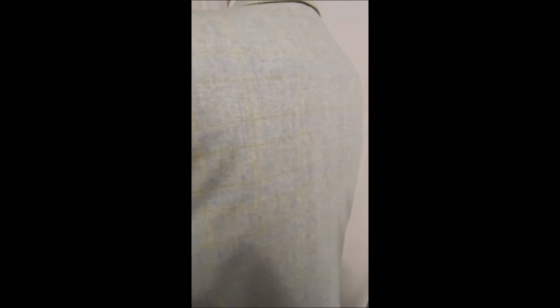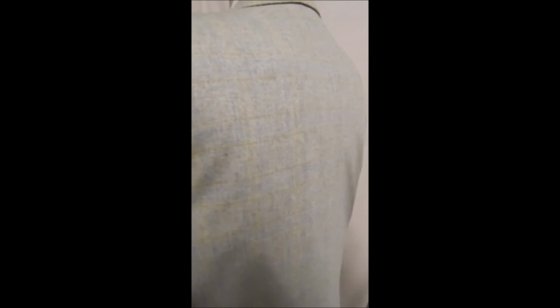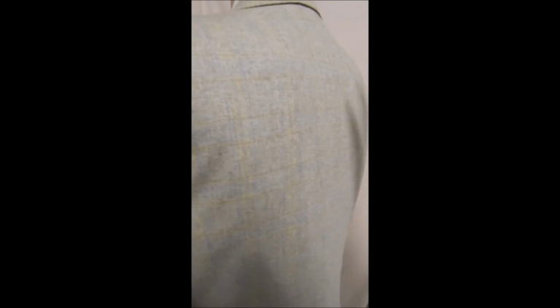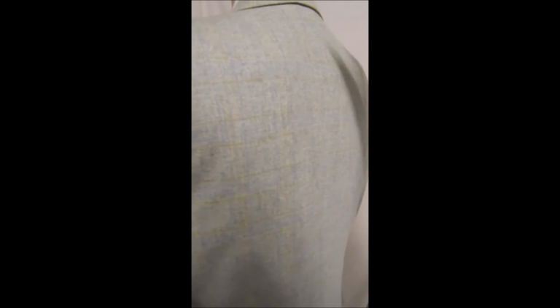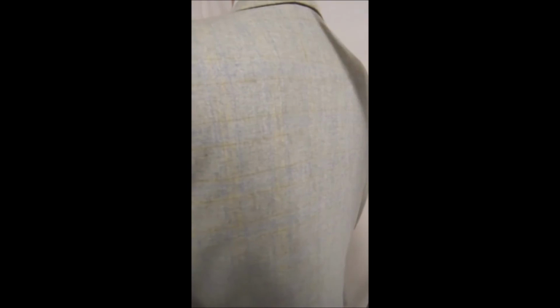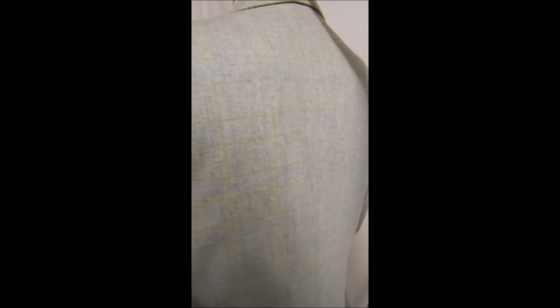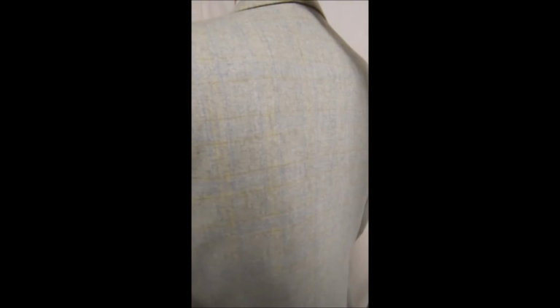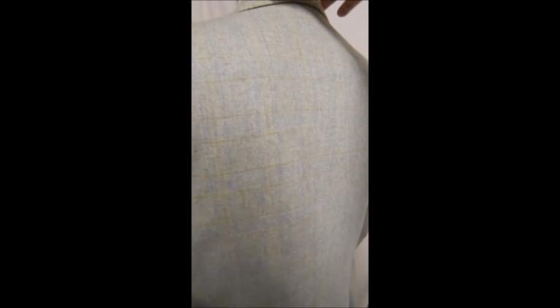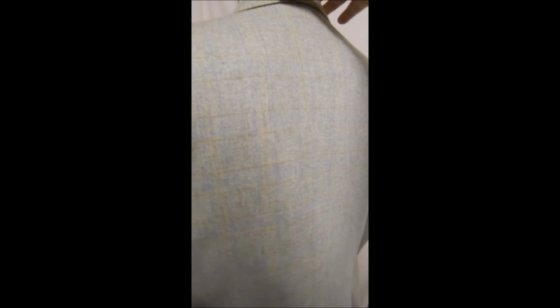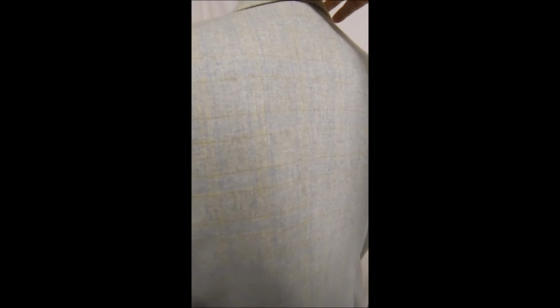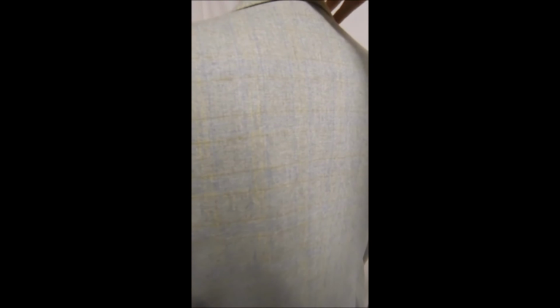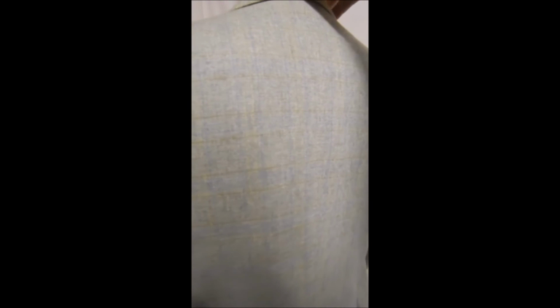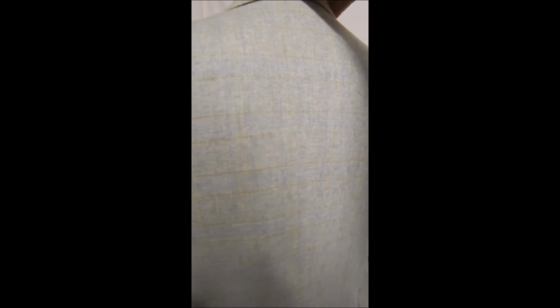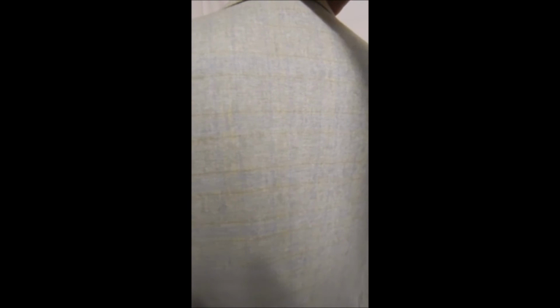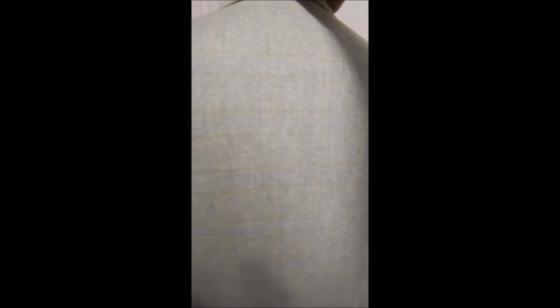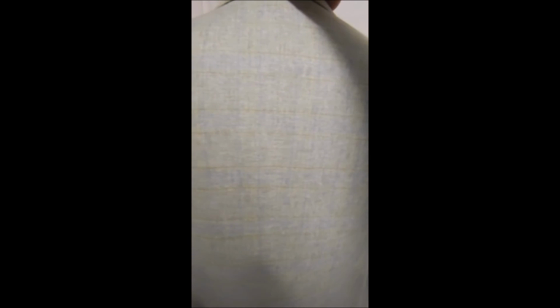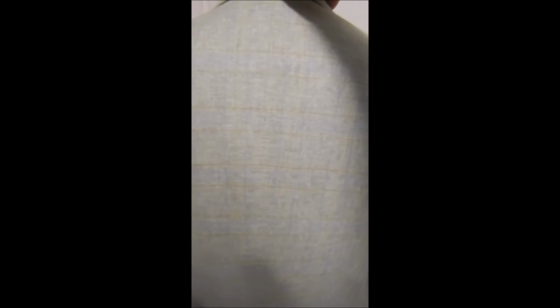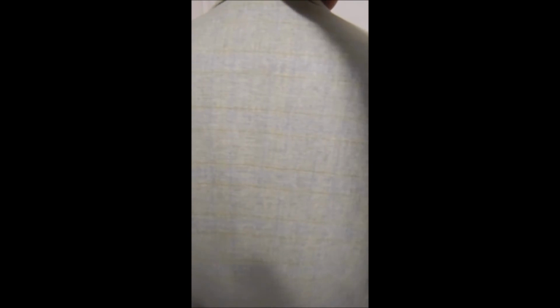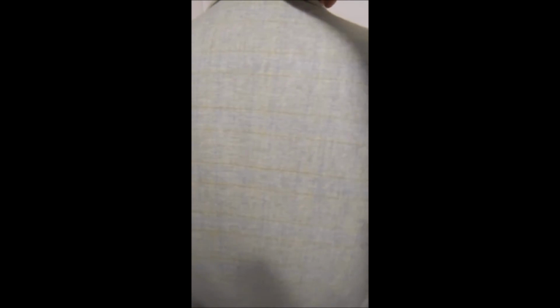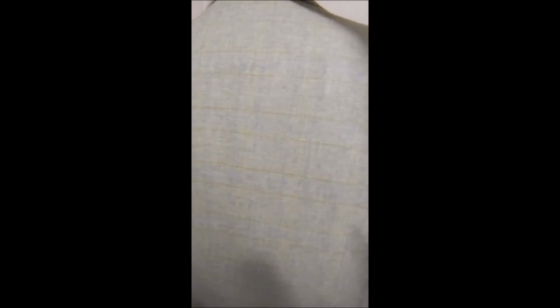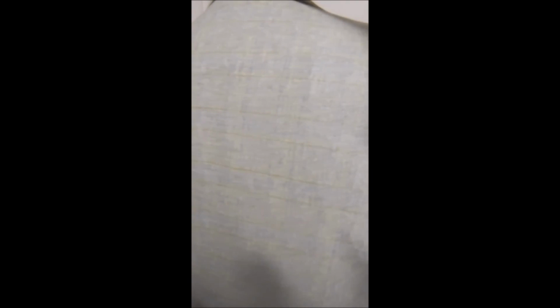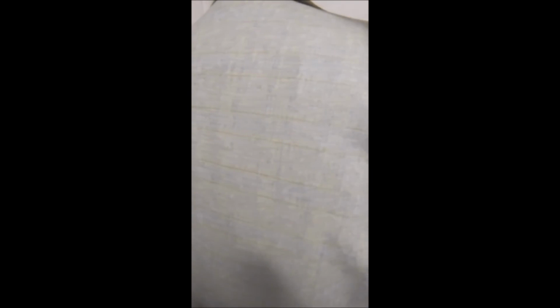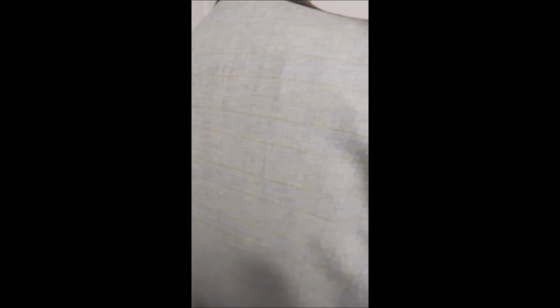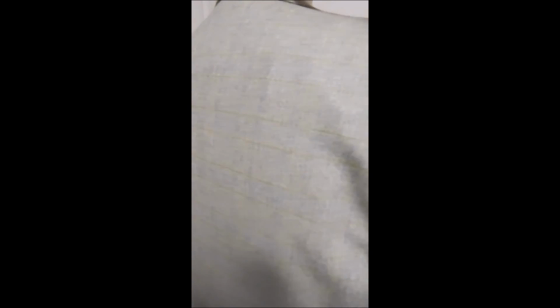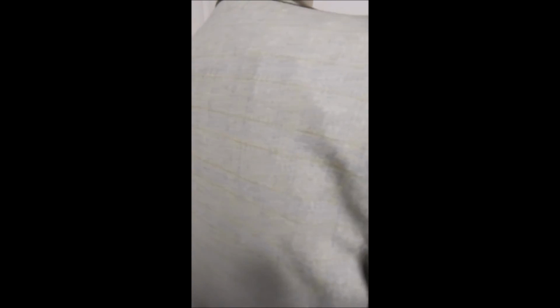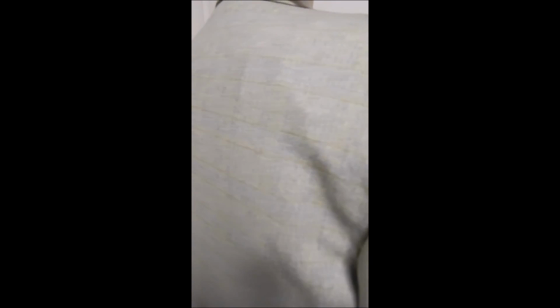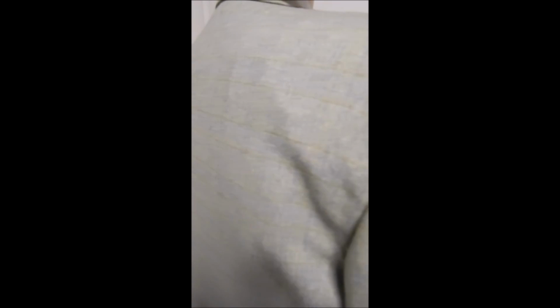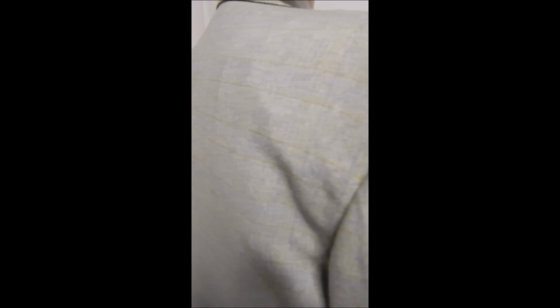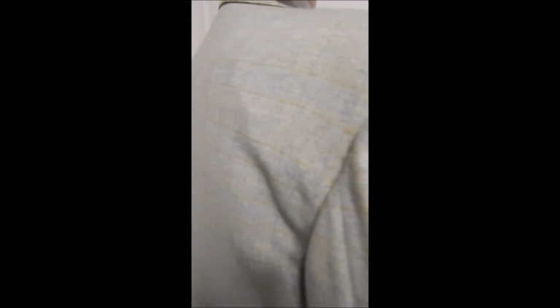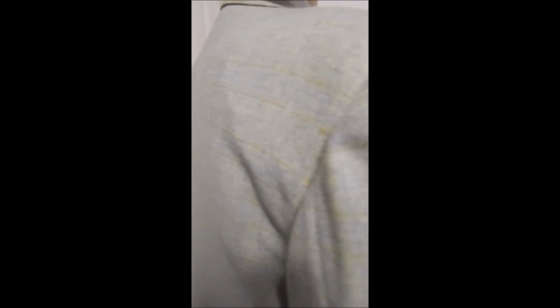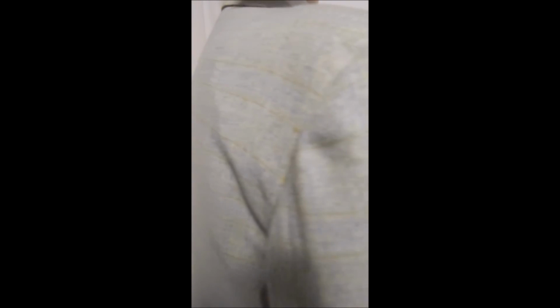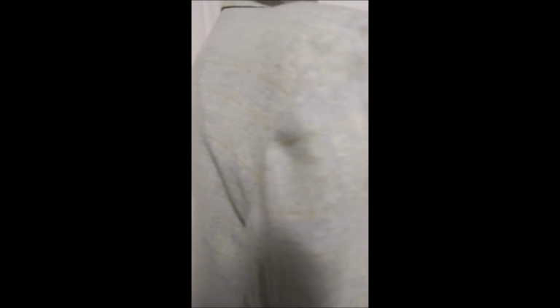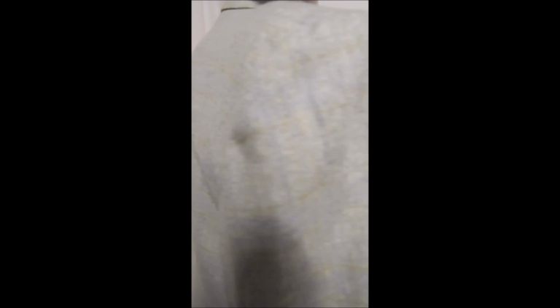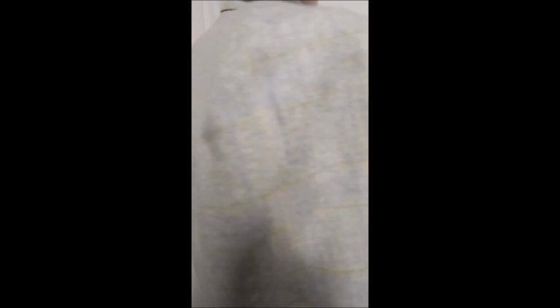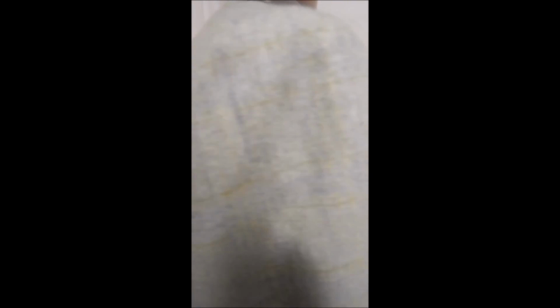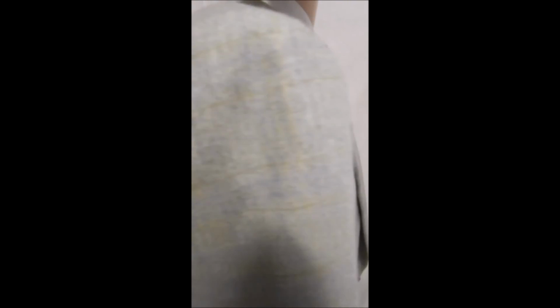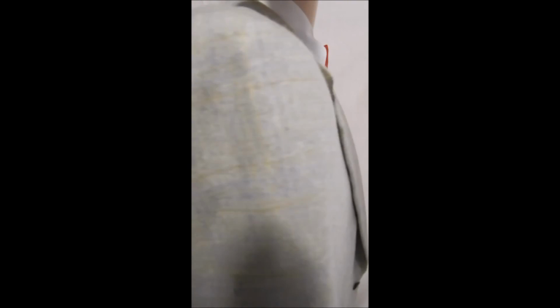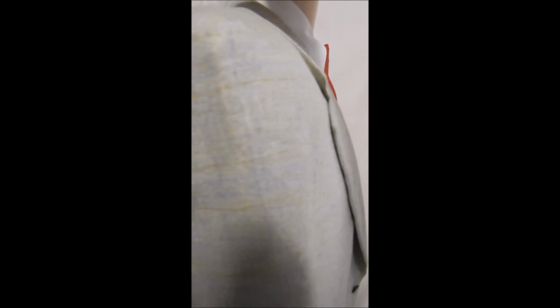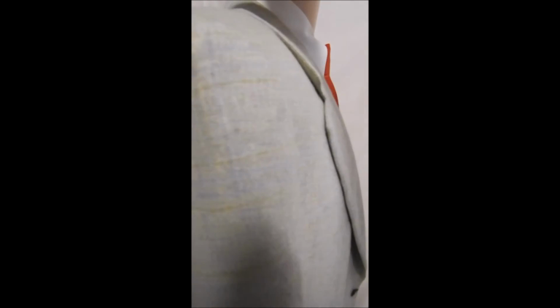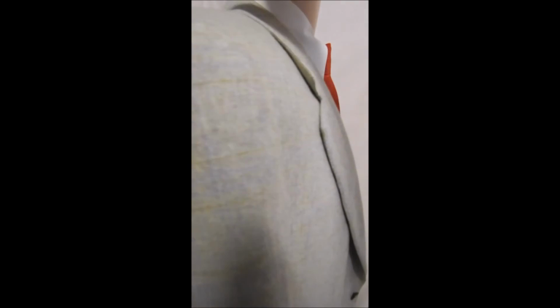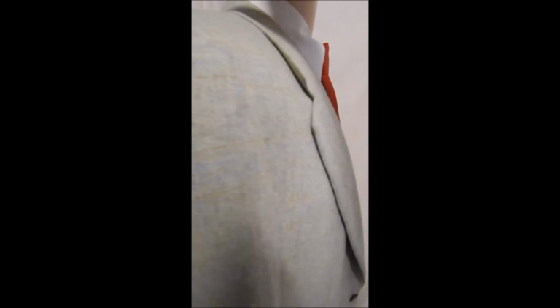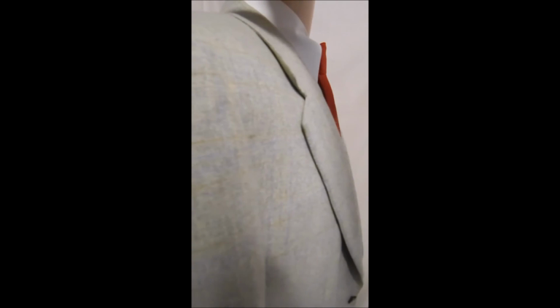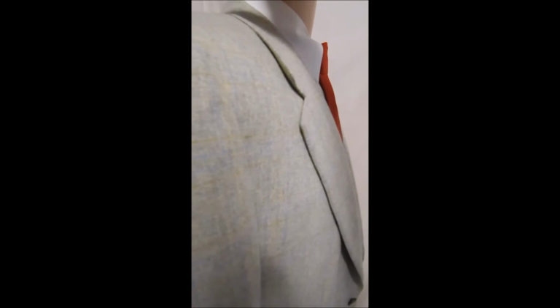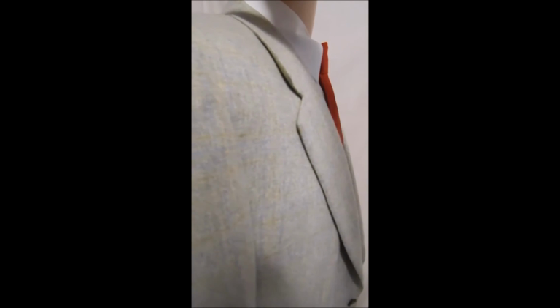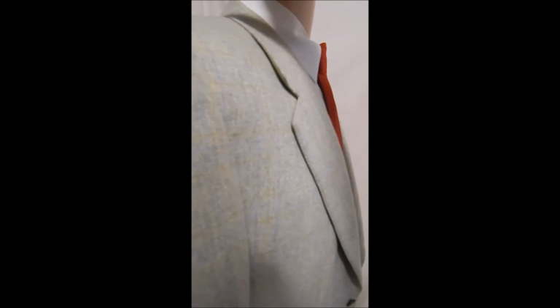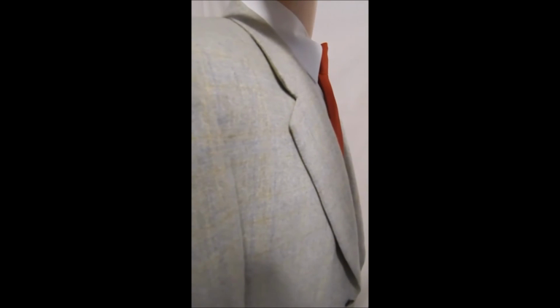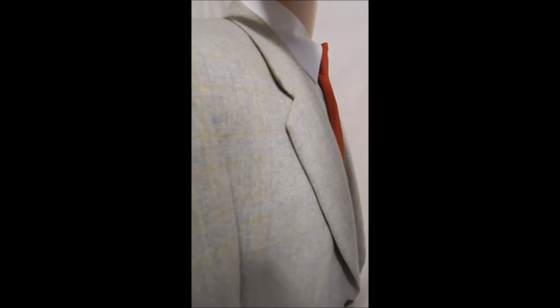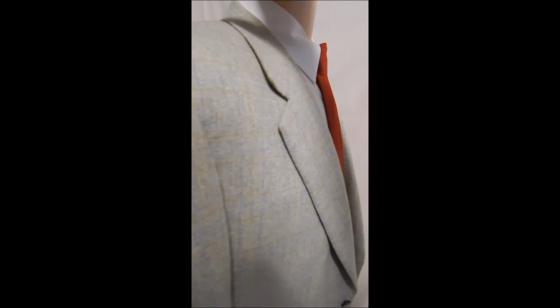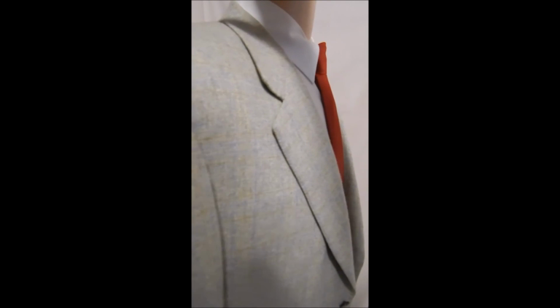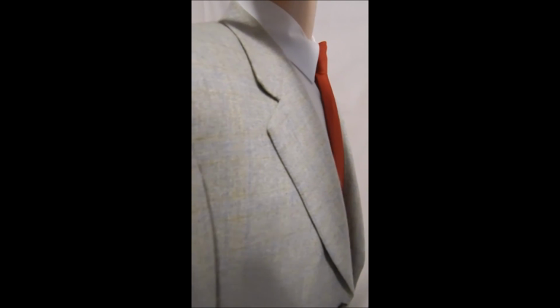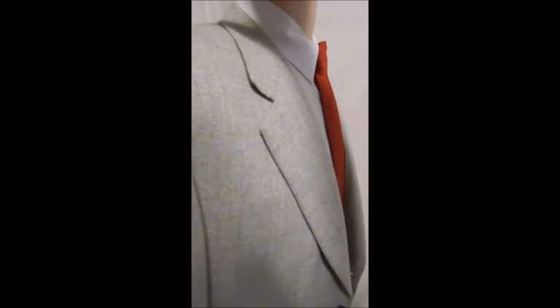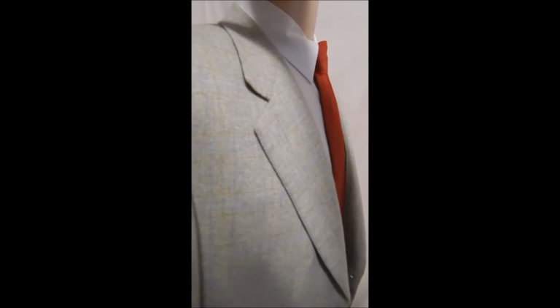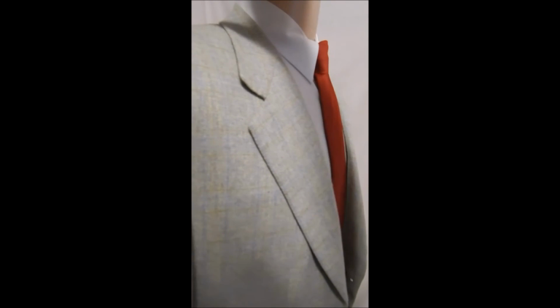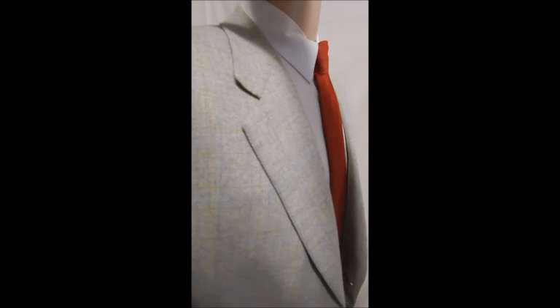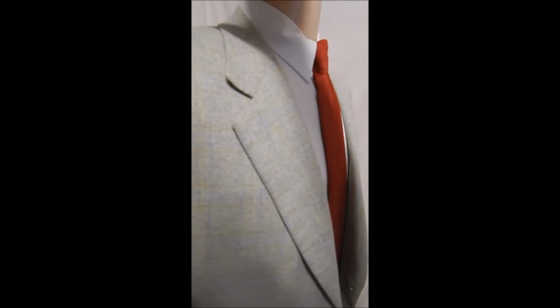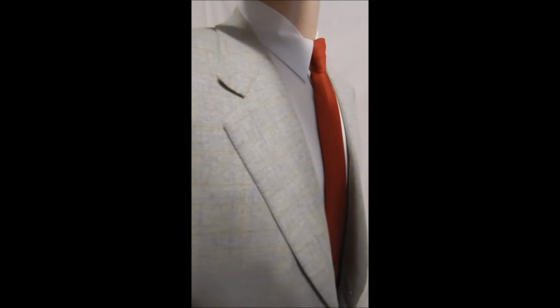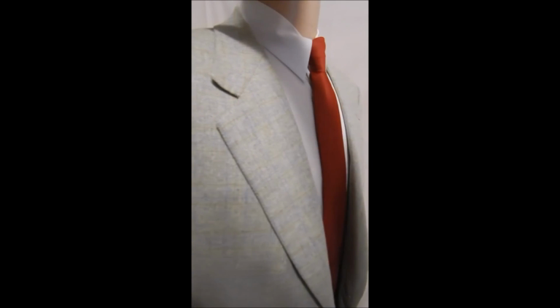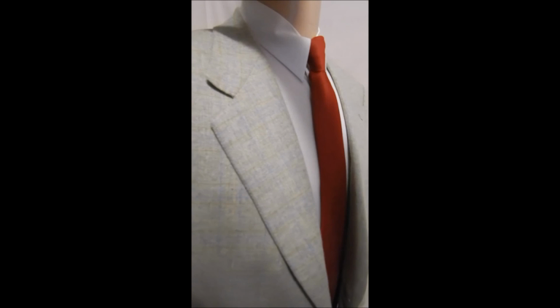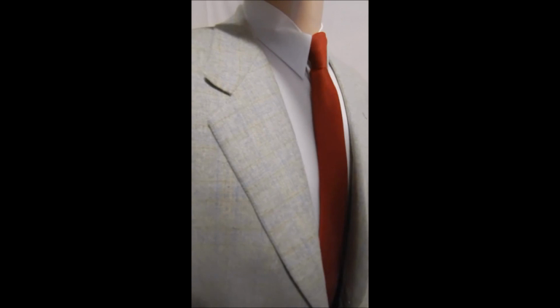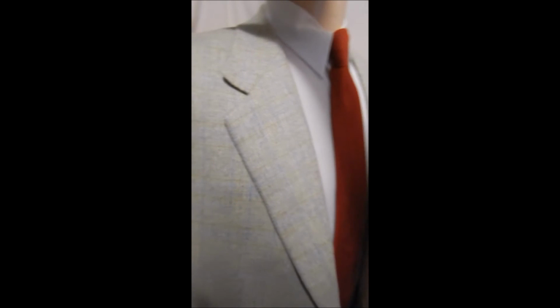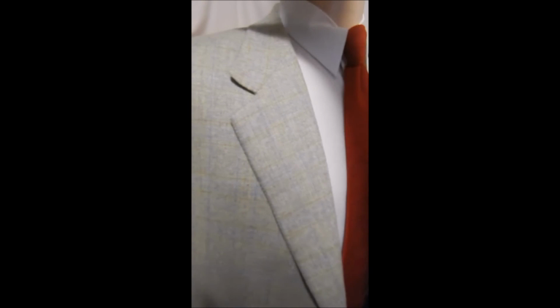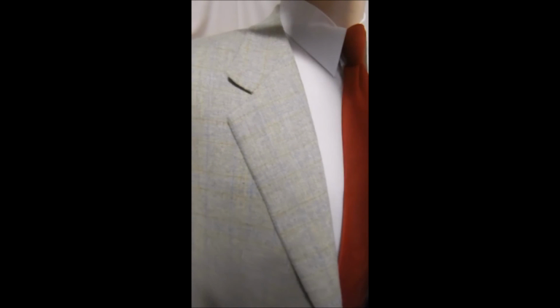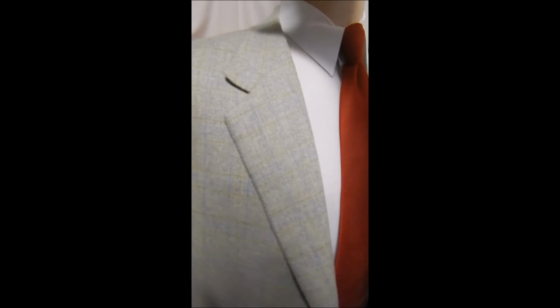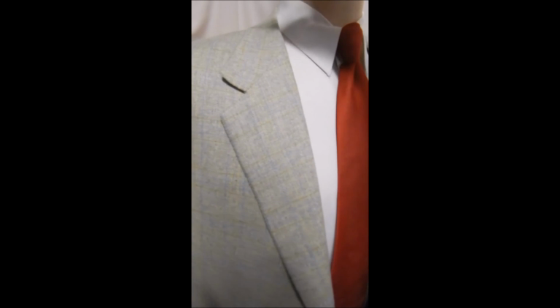Close up look at the fabric — I love it. And we don't get a lot of these.